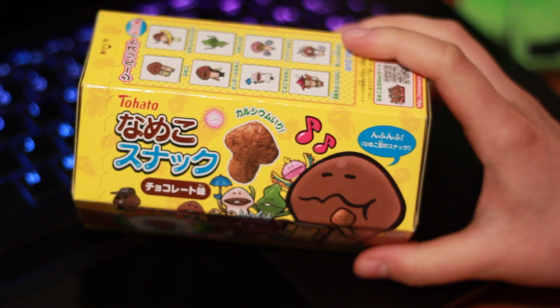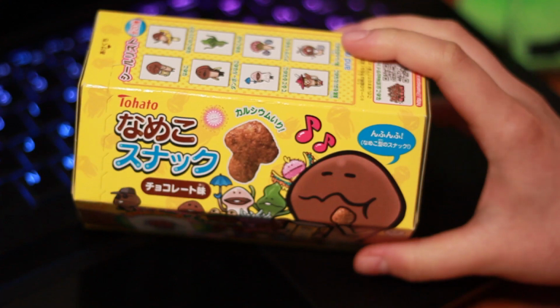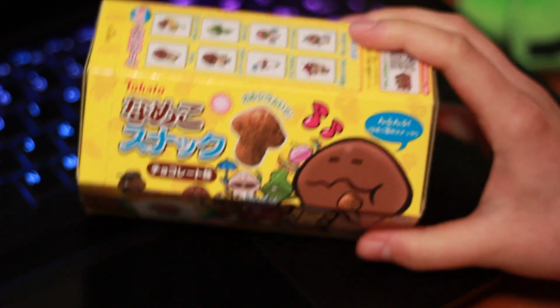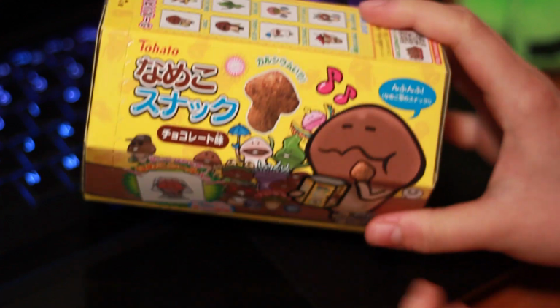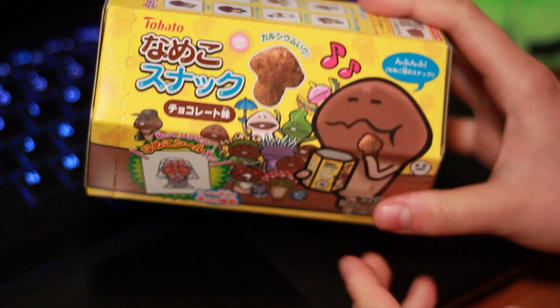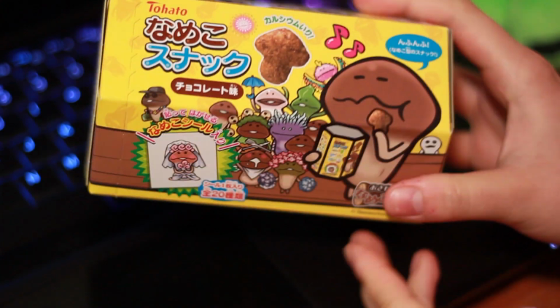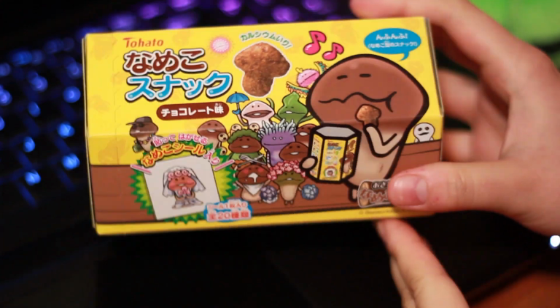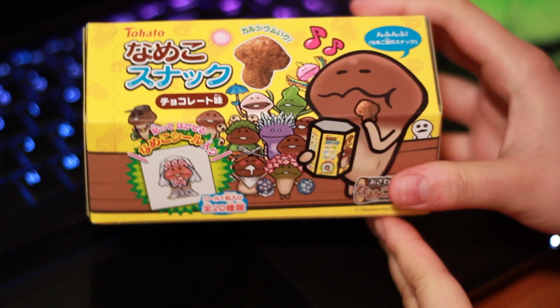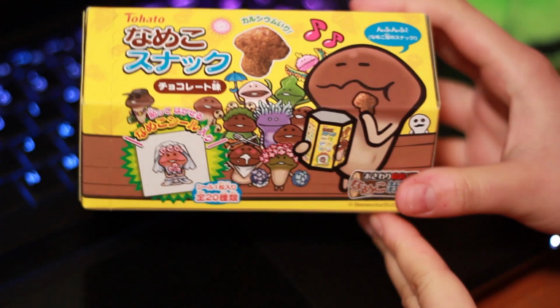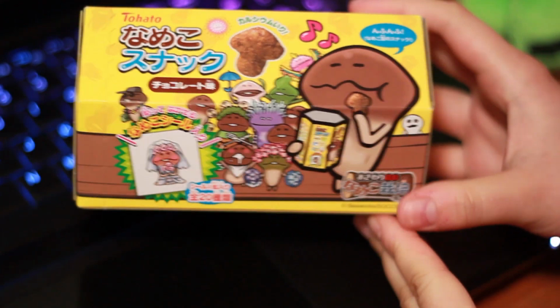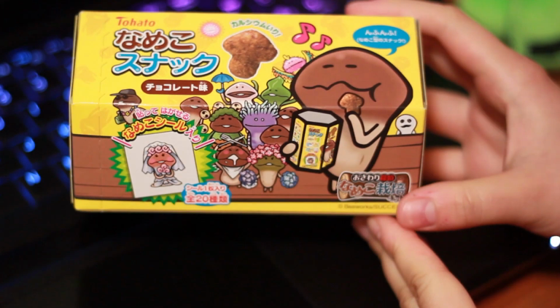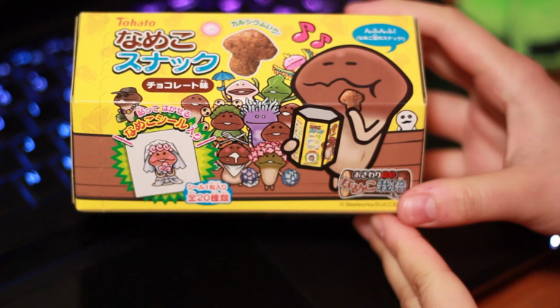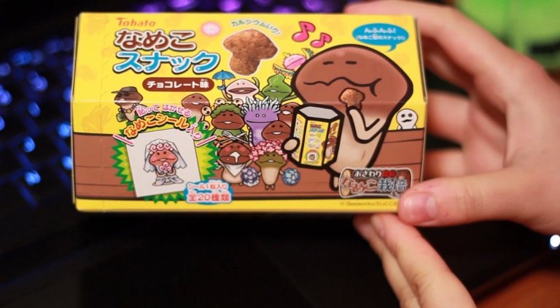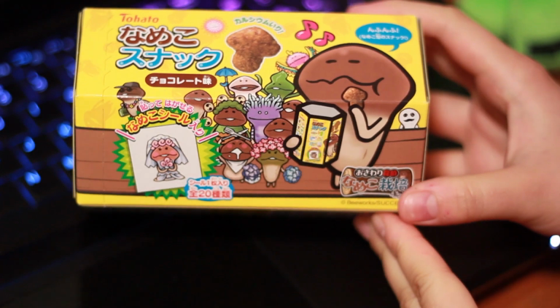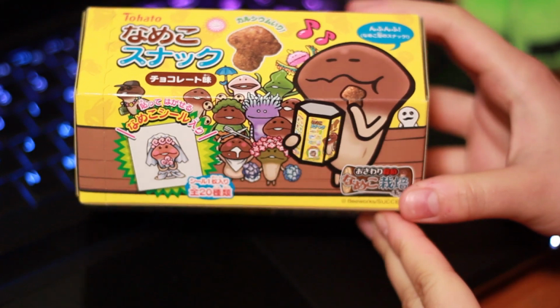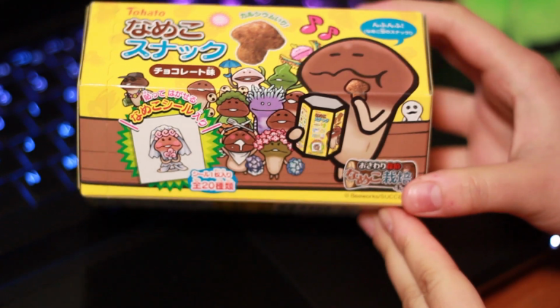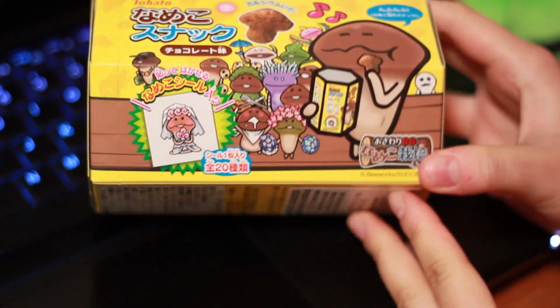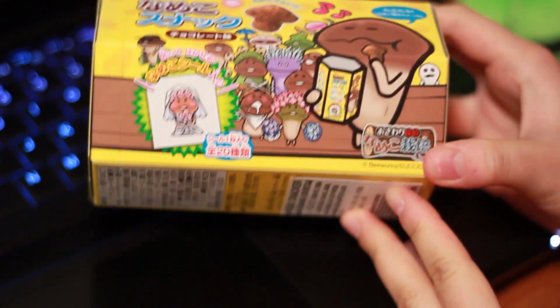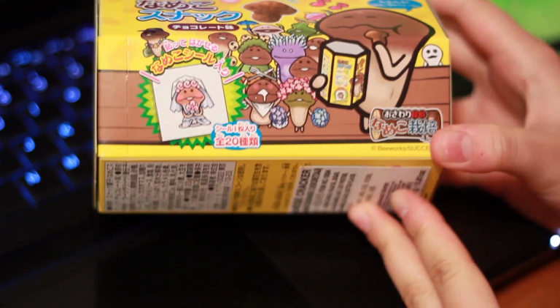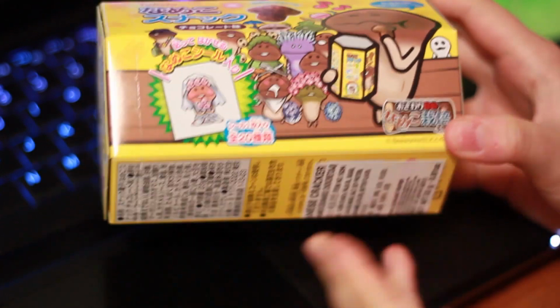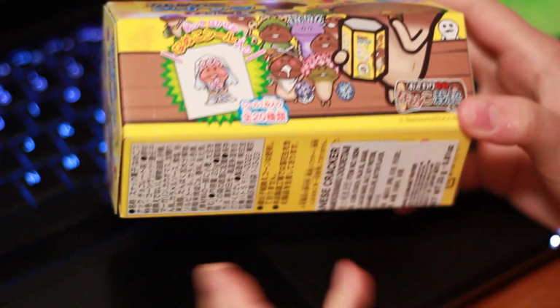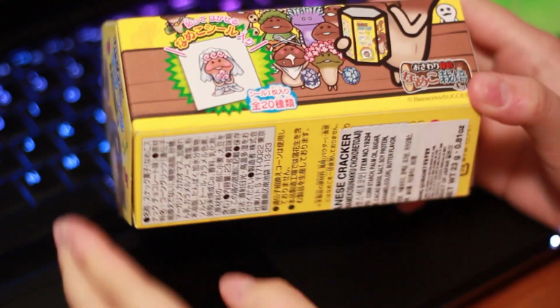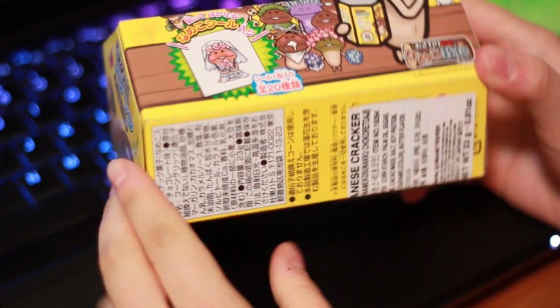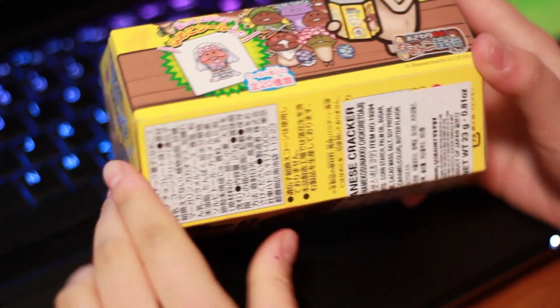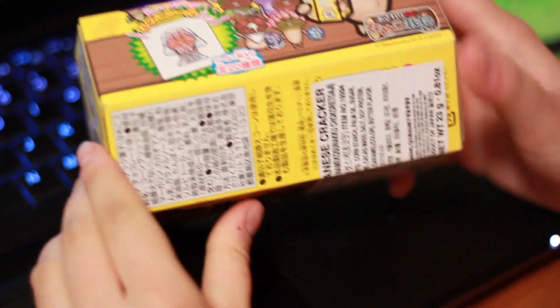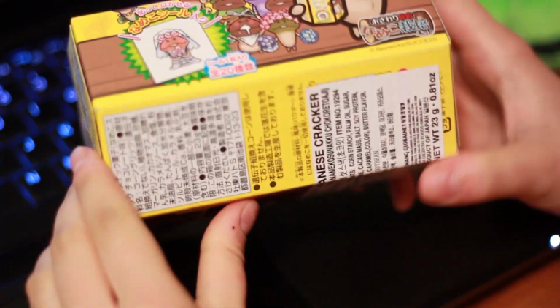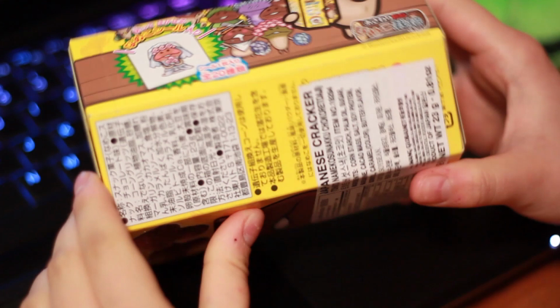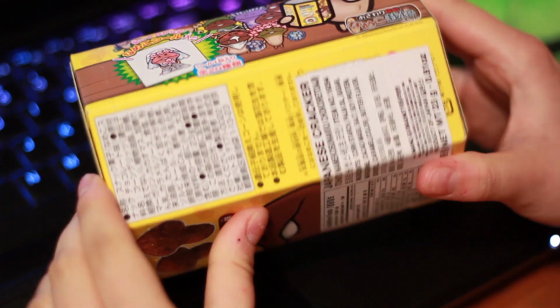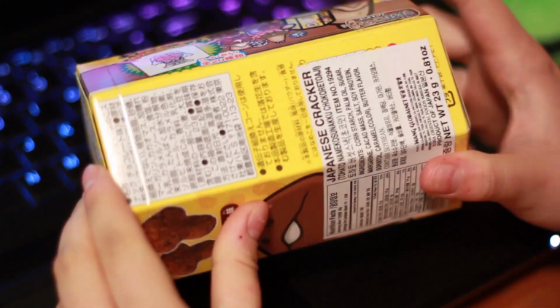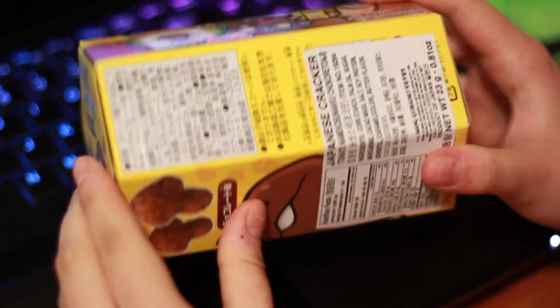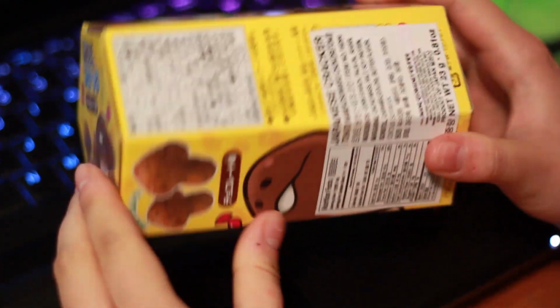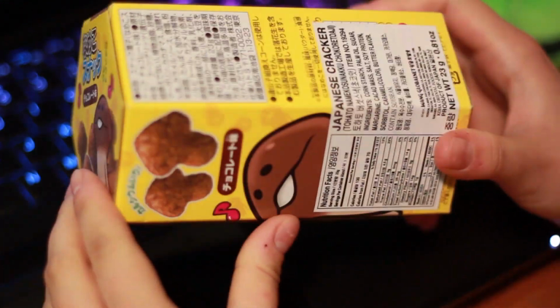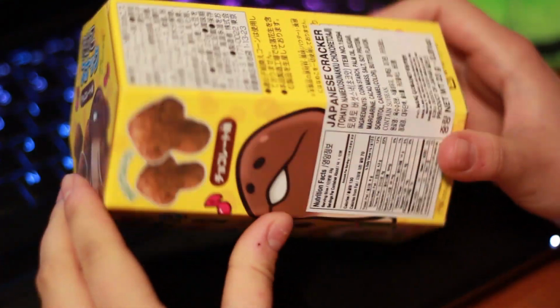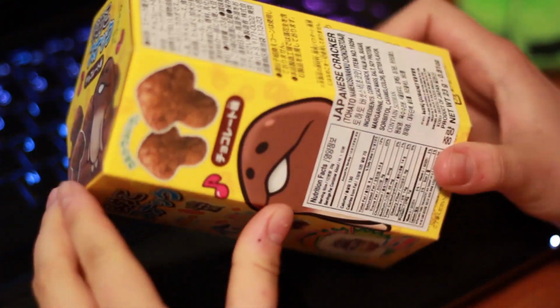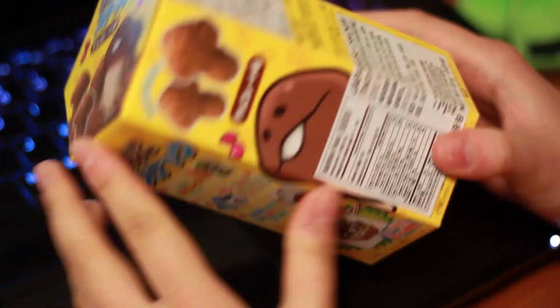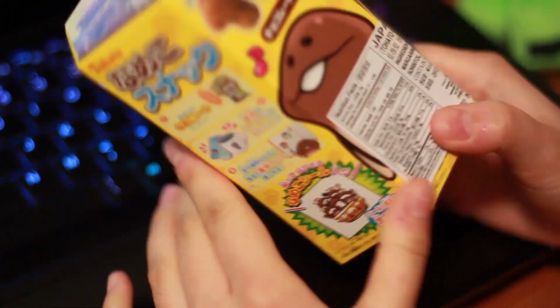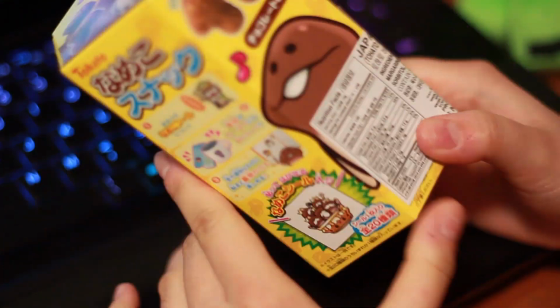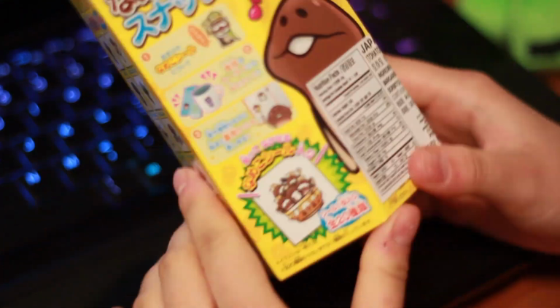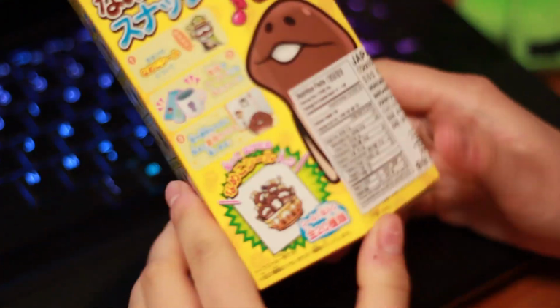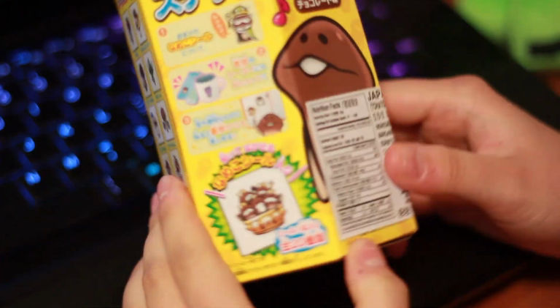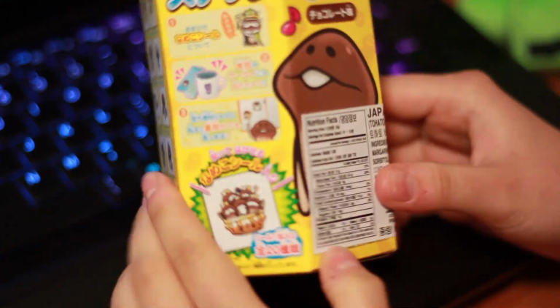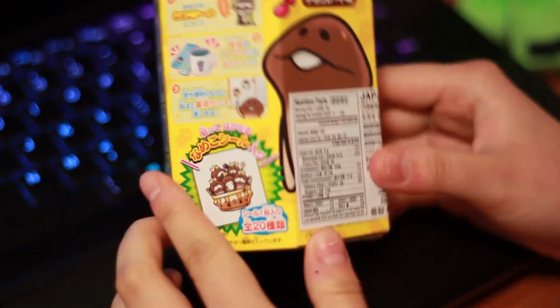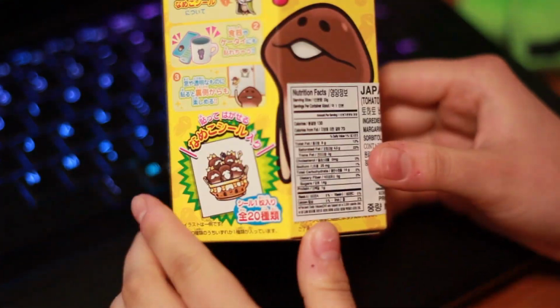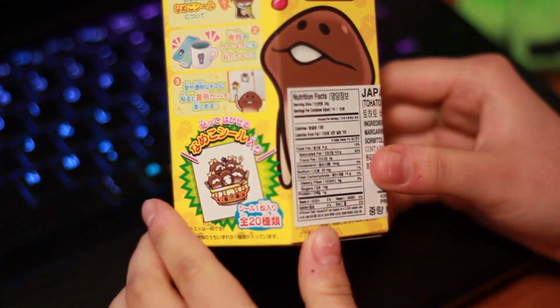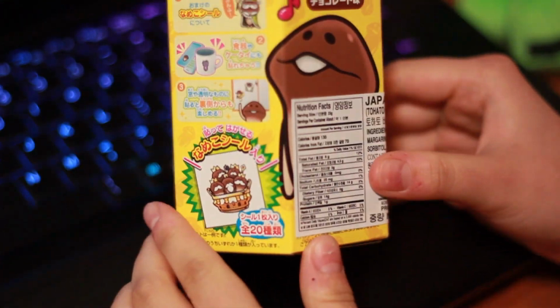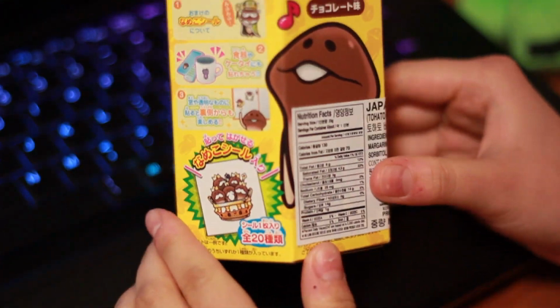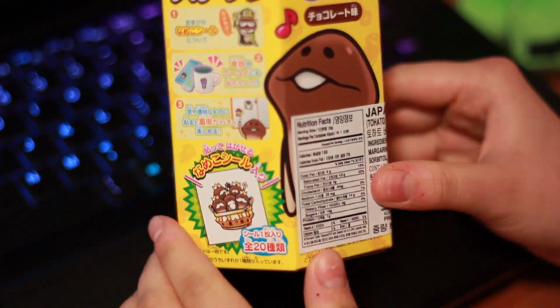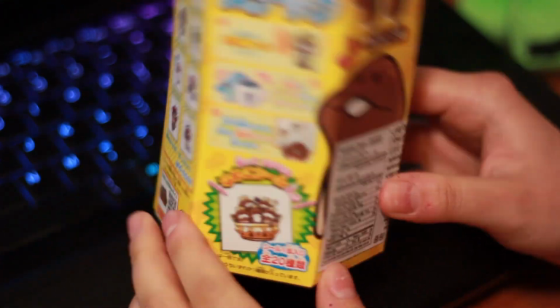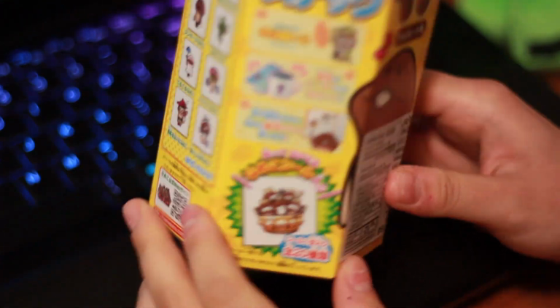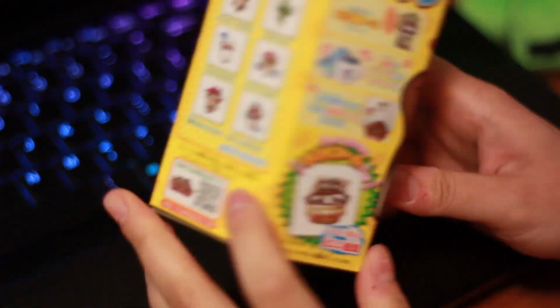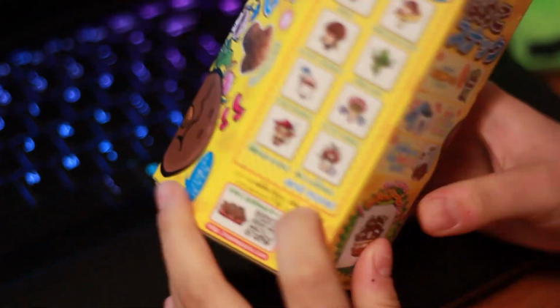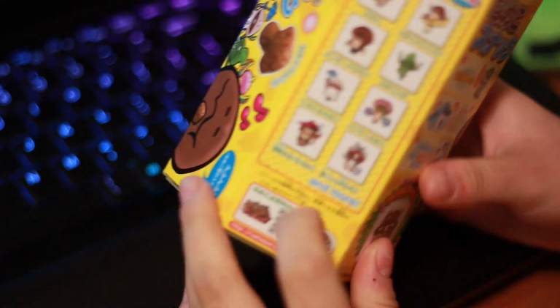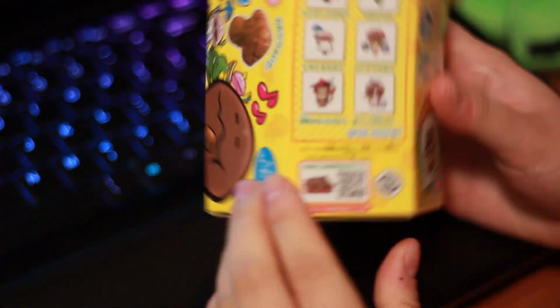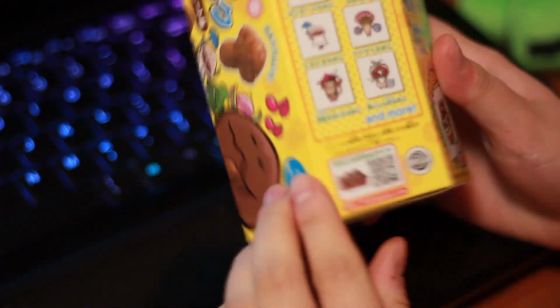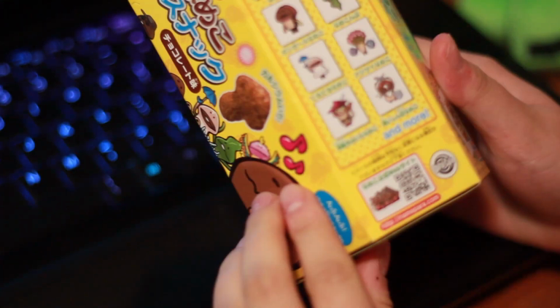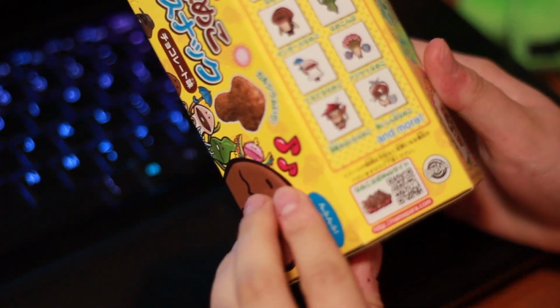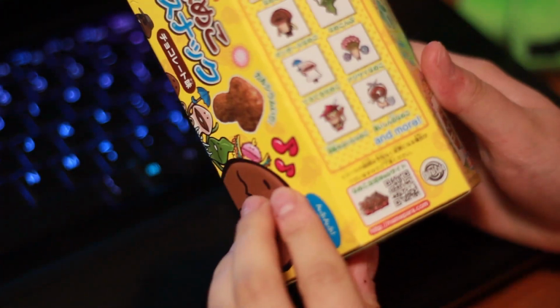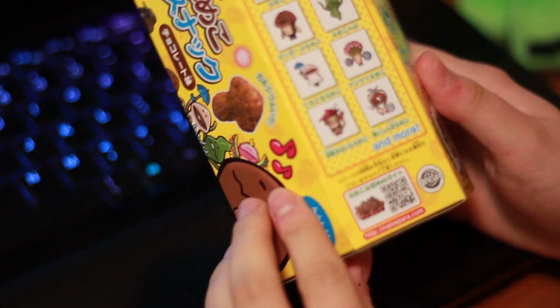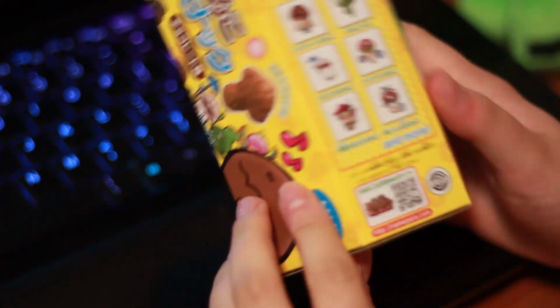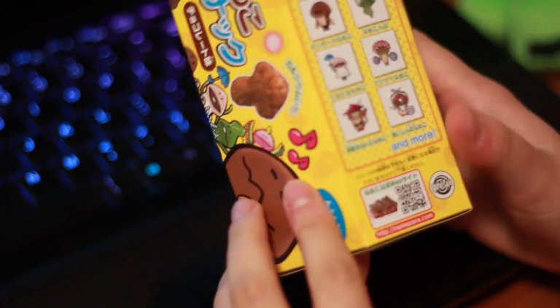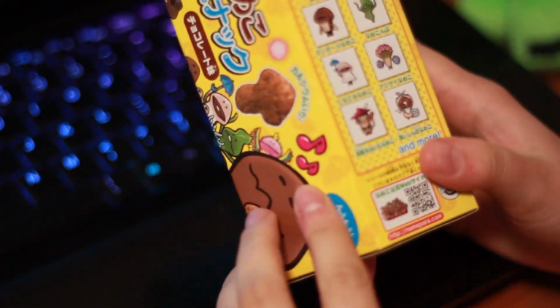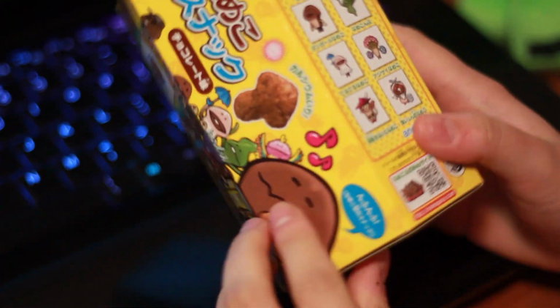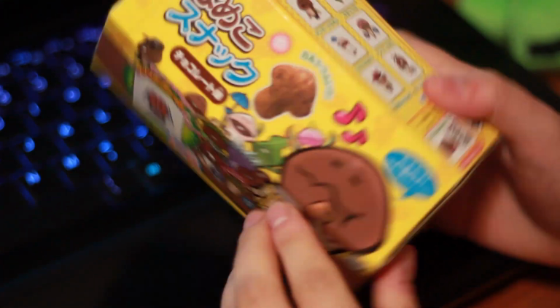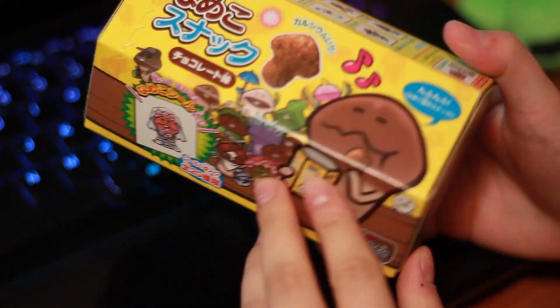I felt like the beginning of the video didn't do the package justice, so the next minute will be upbeat music to pair with this beautifully packaged snack.